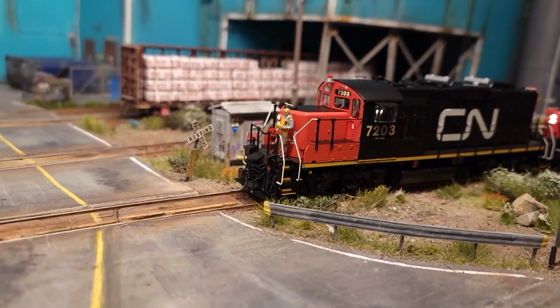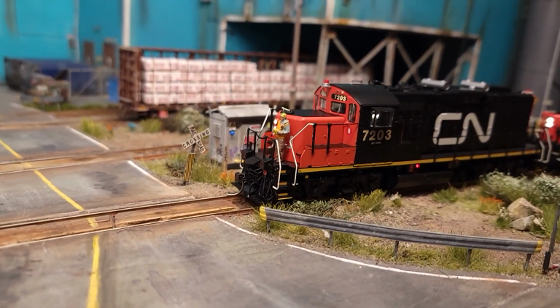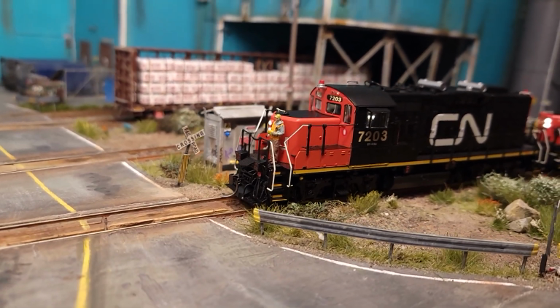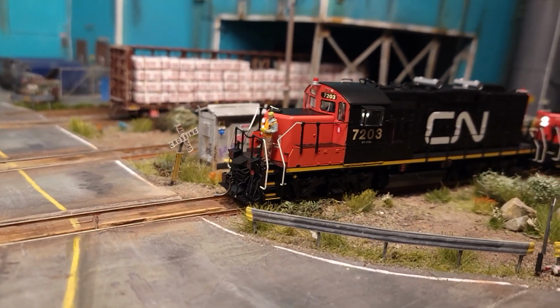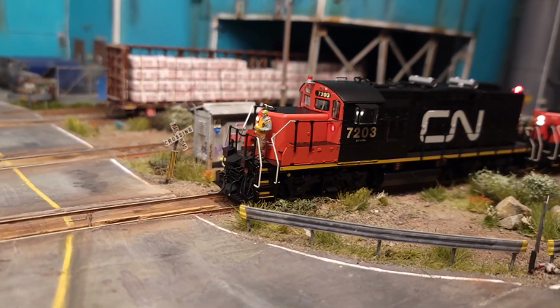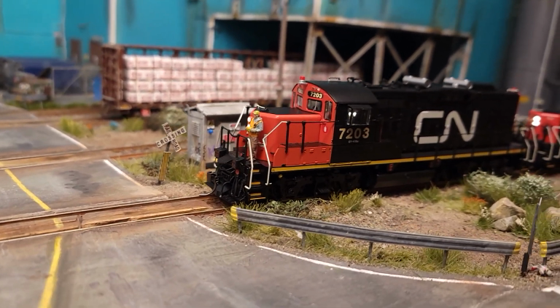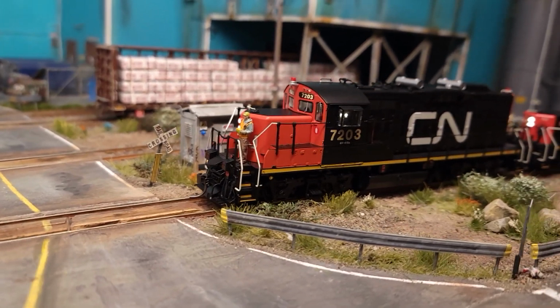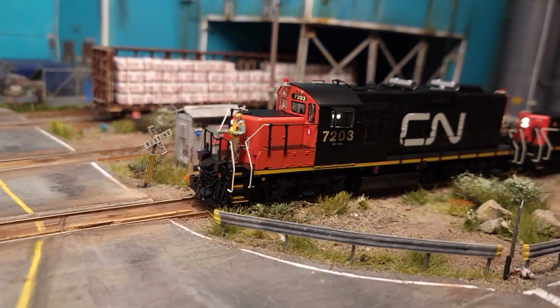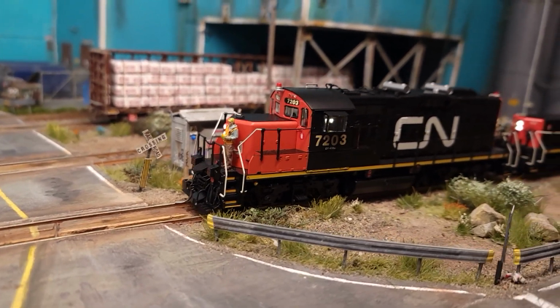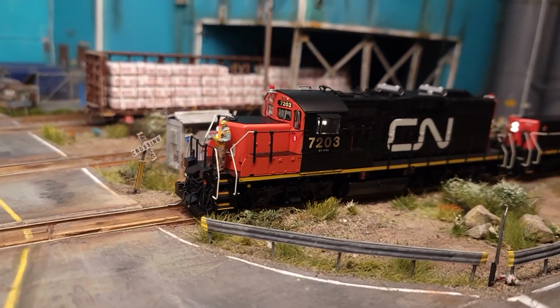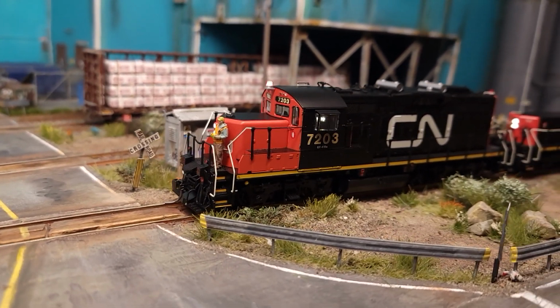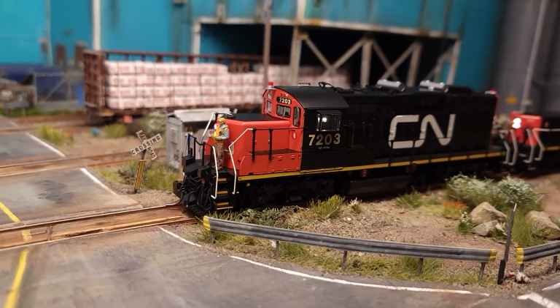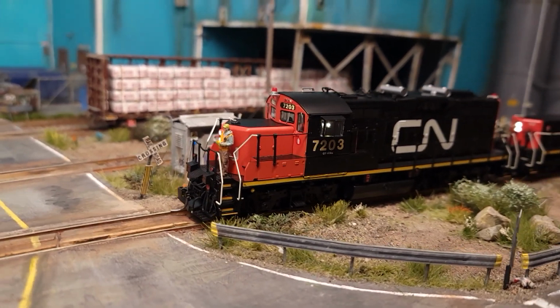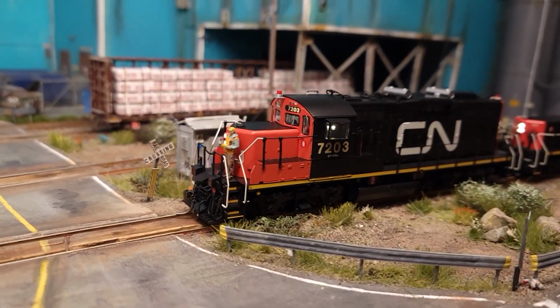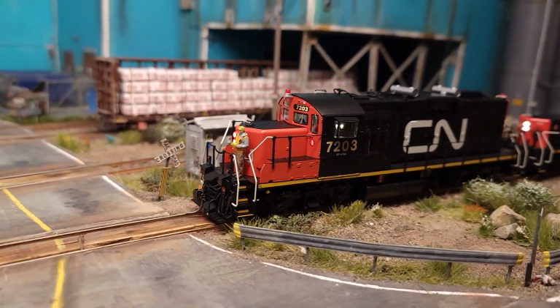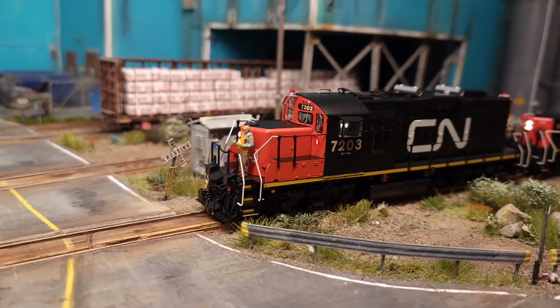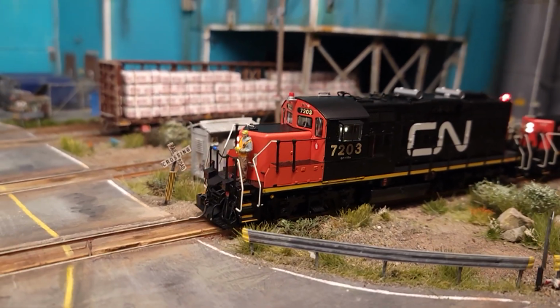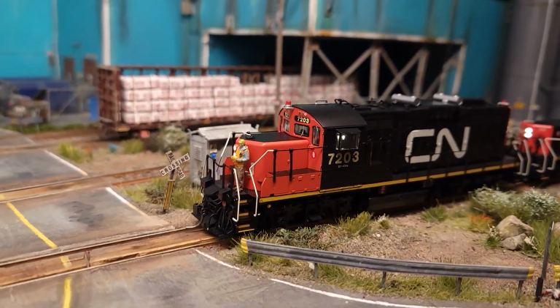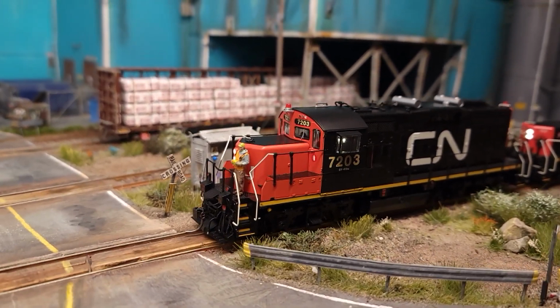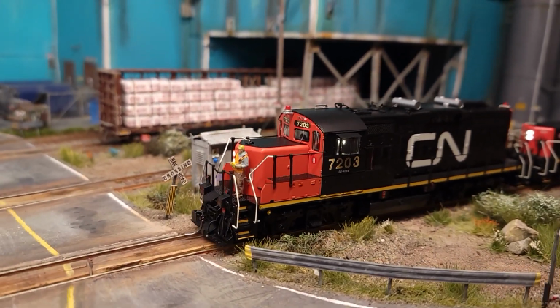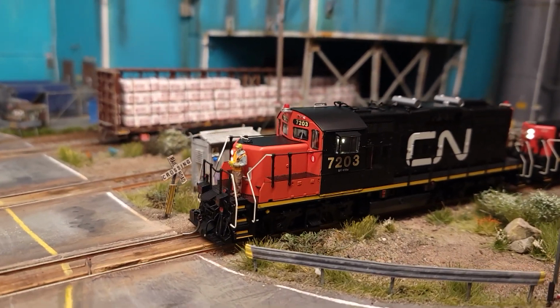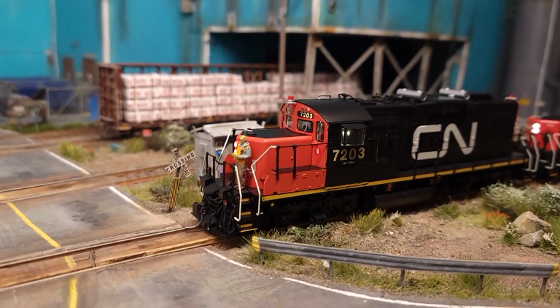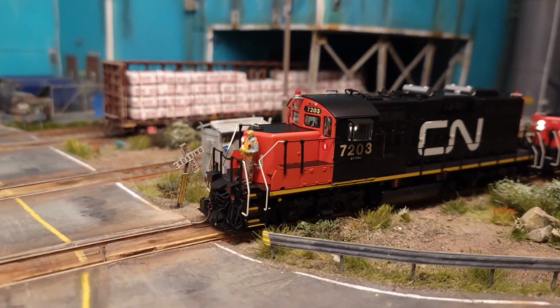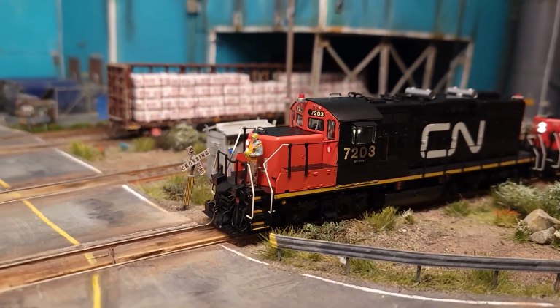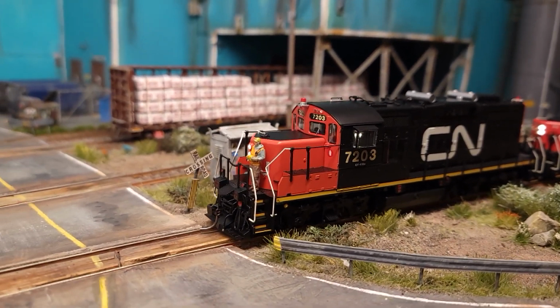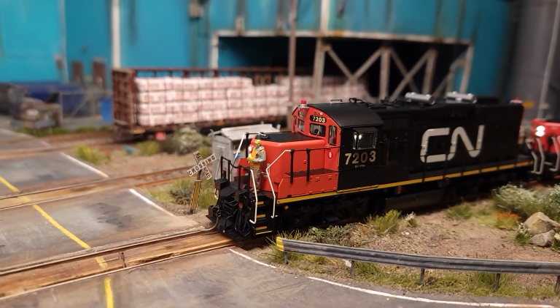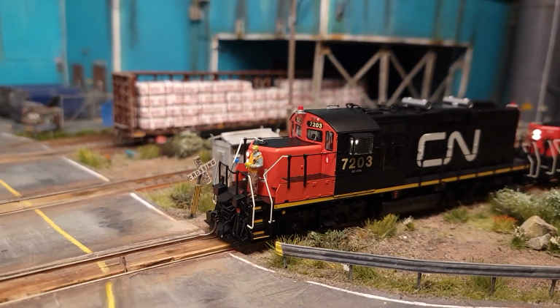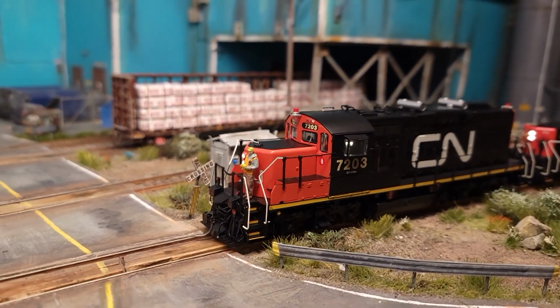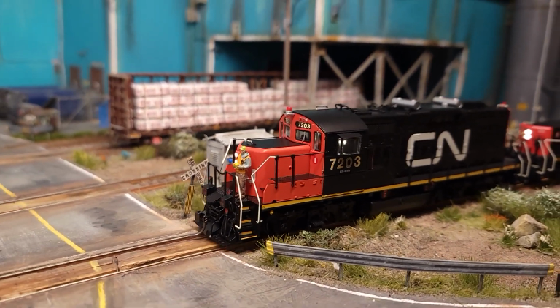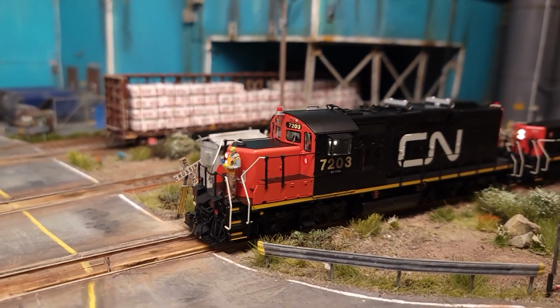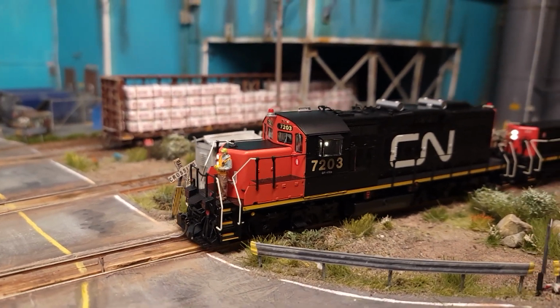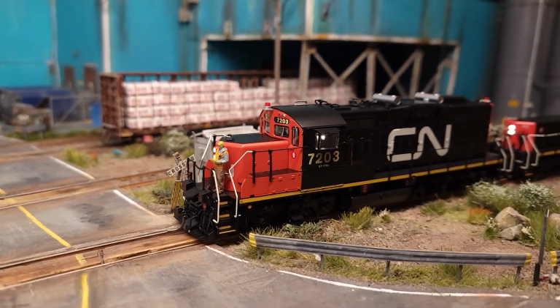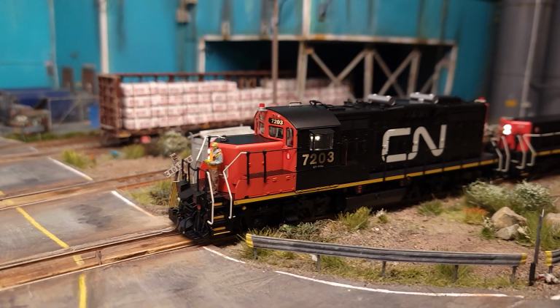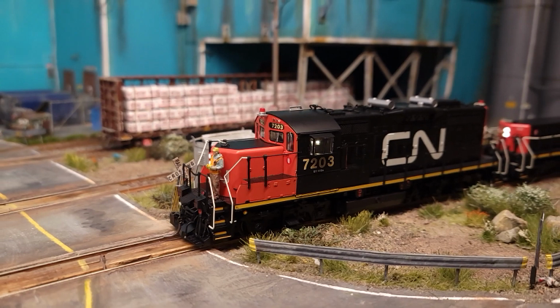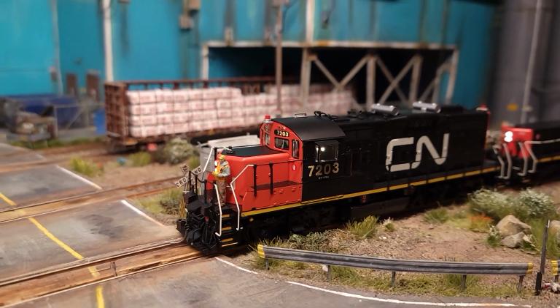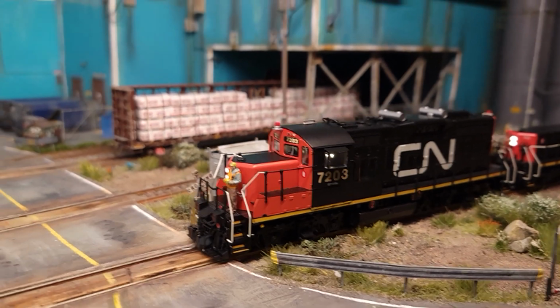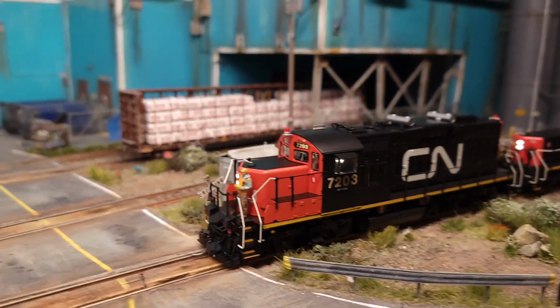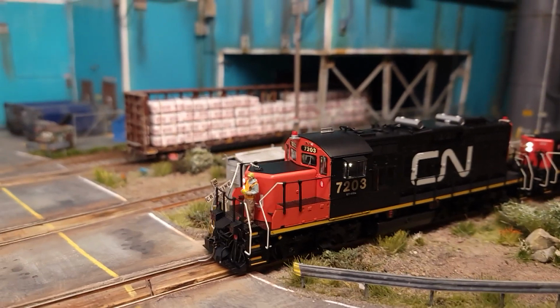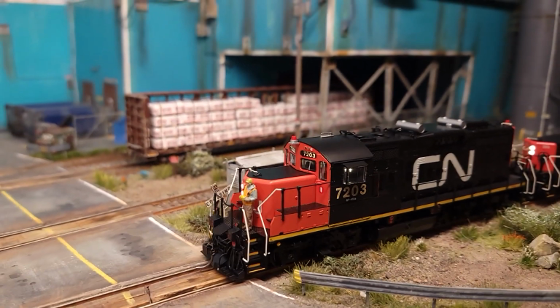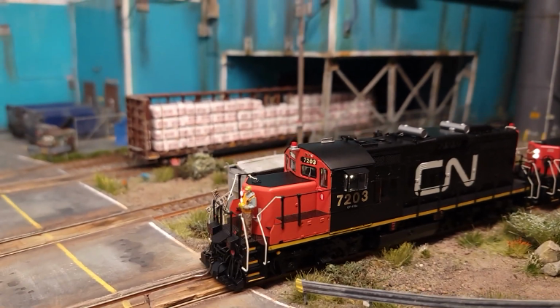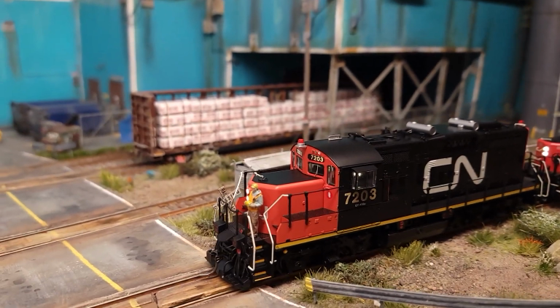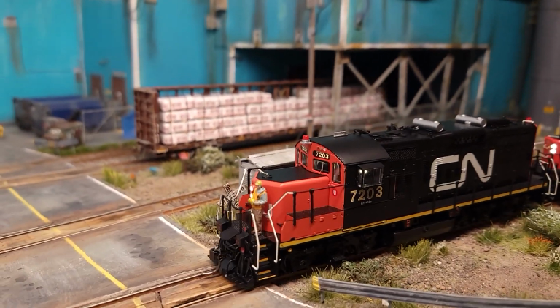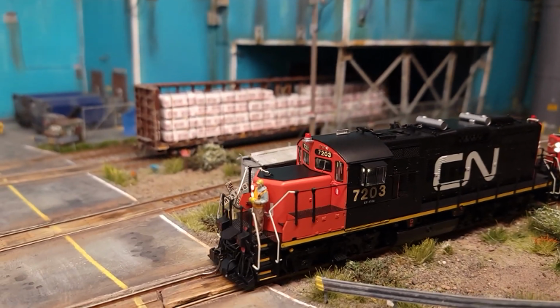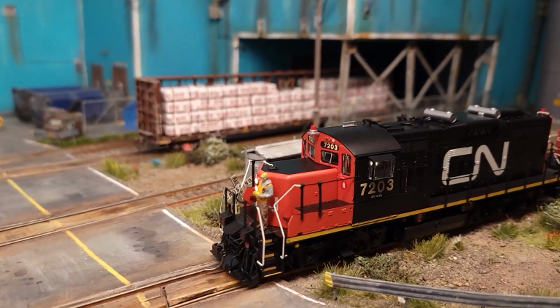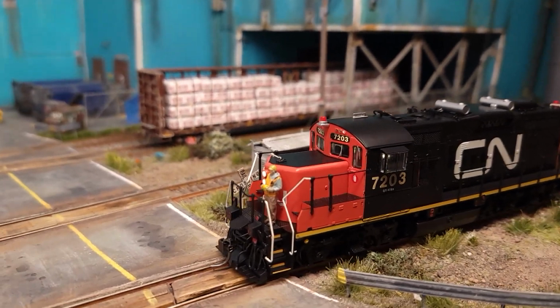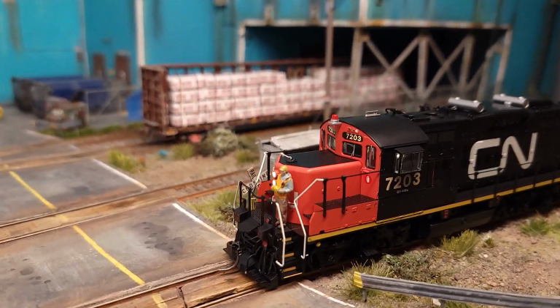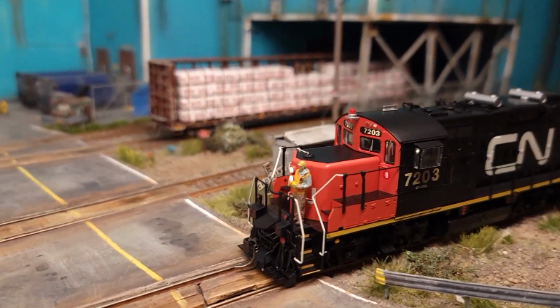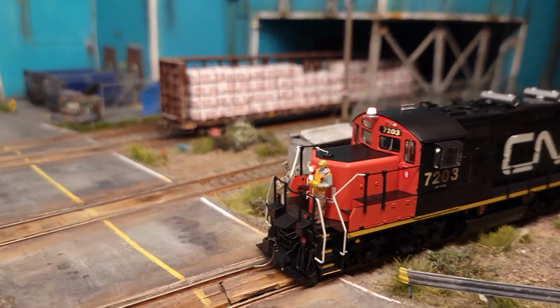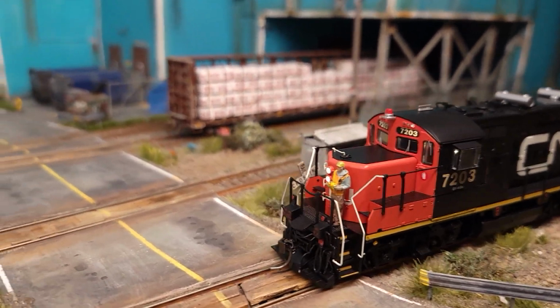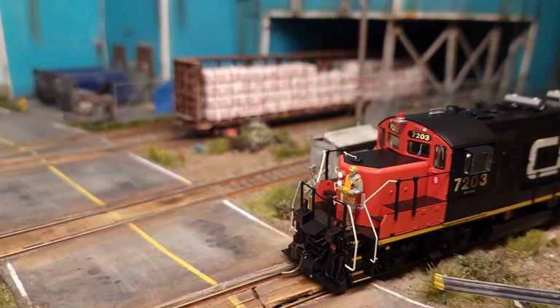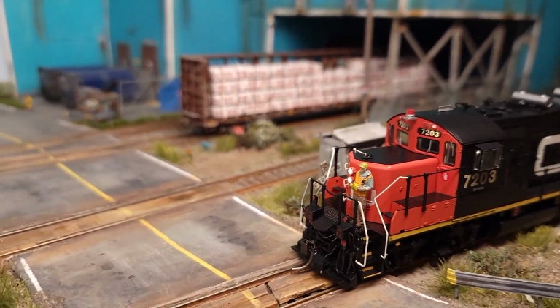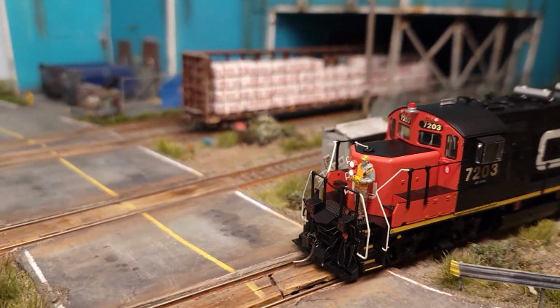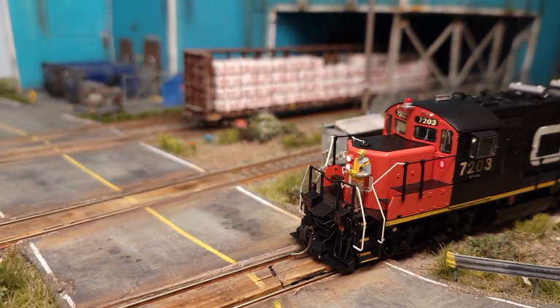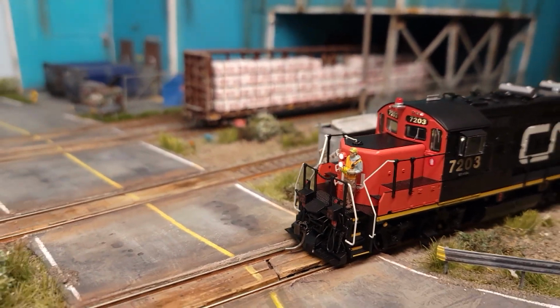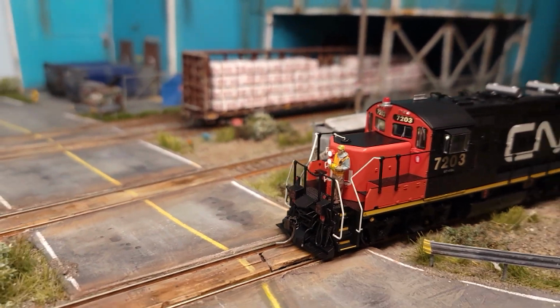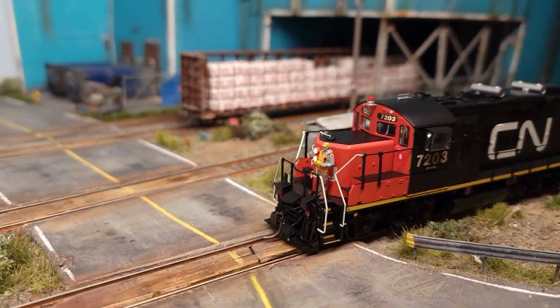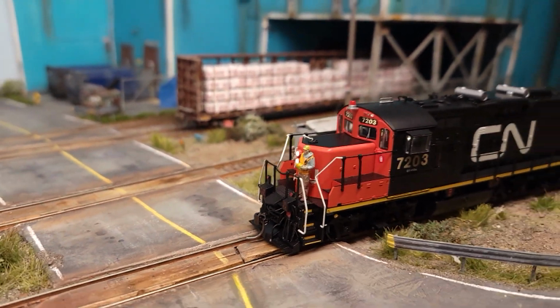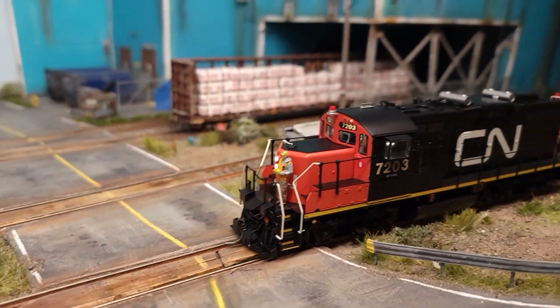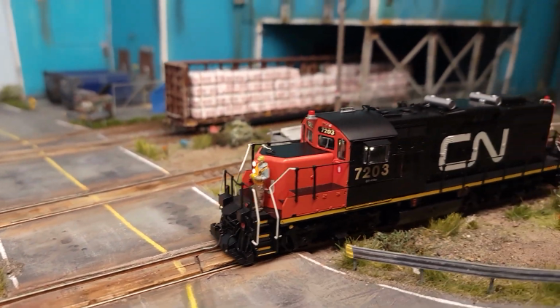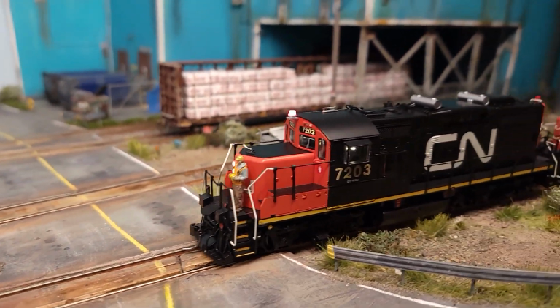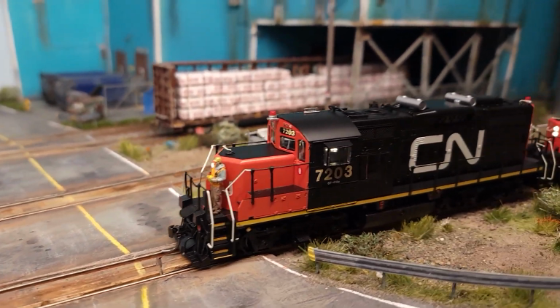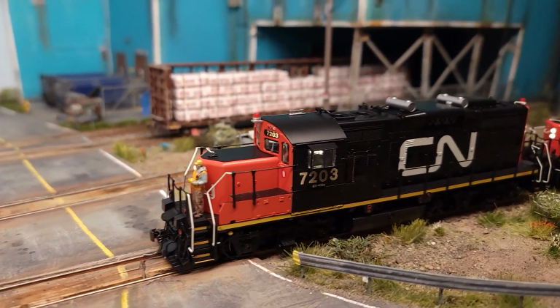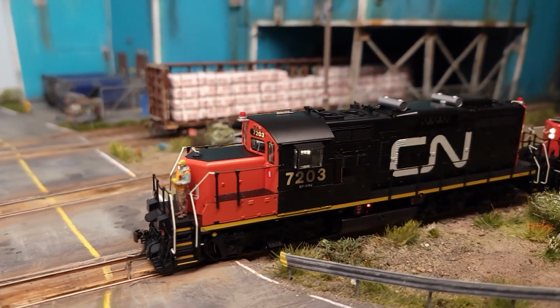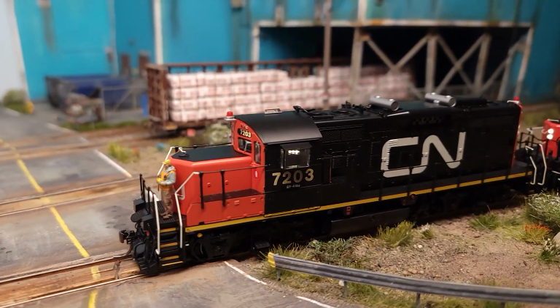I've got, now, three GP9s. These are one of my favorite locomotives, so I'm really, really happy with it.